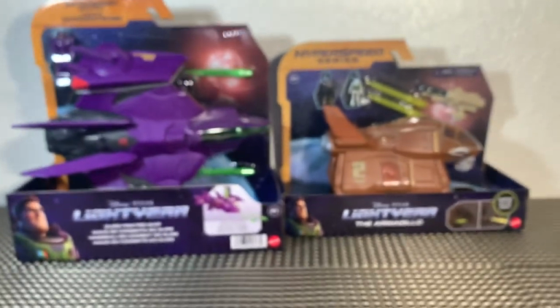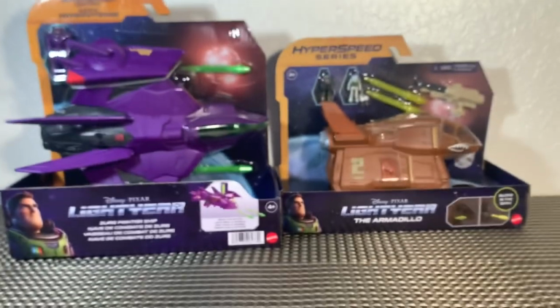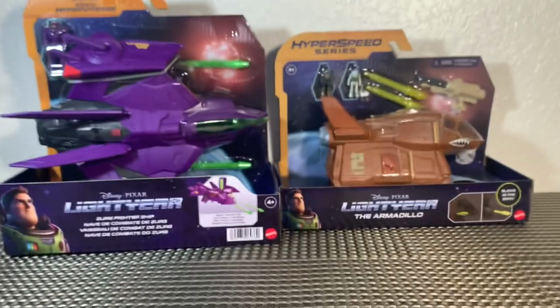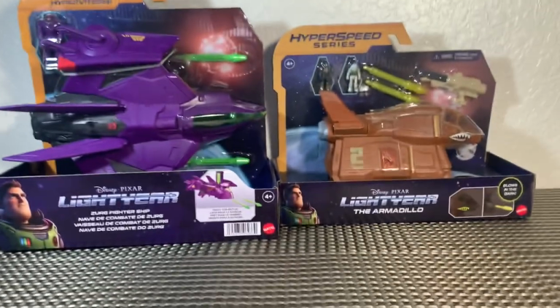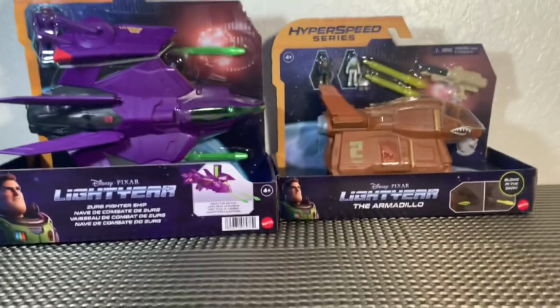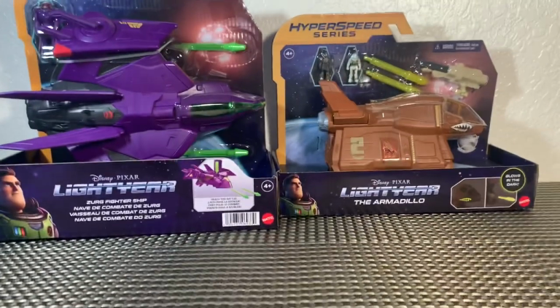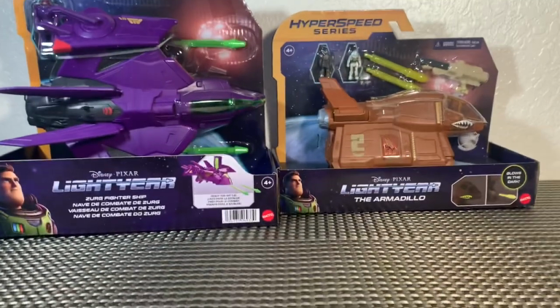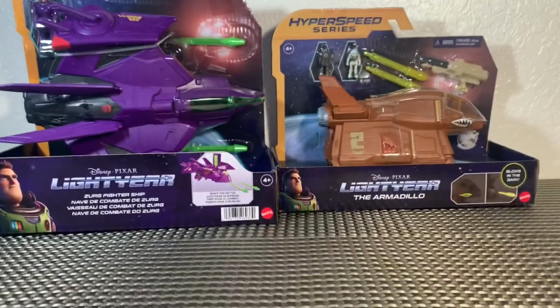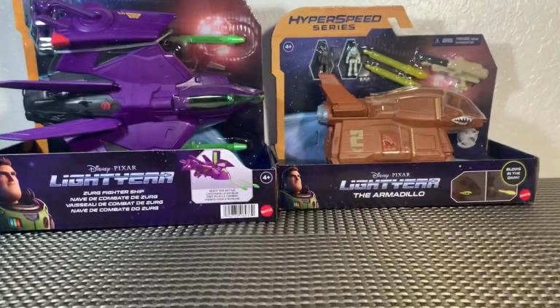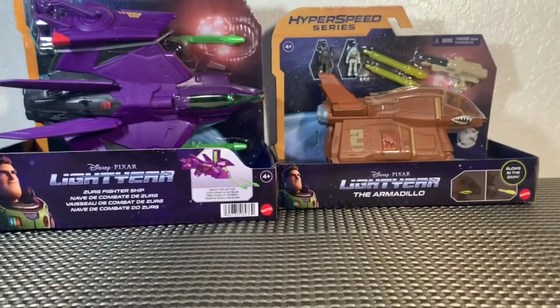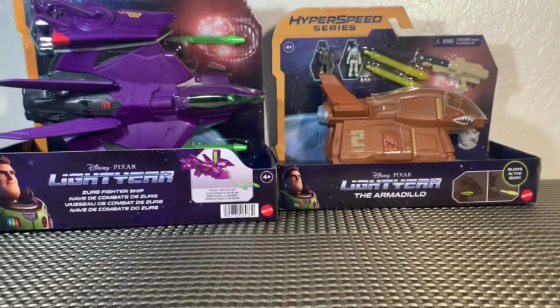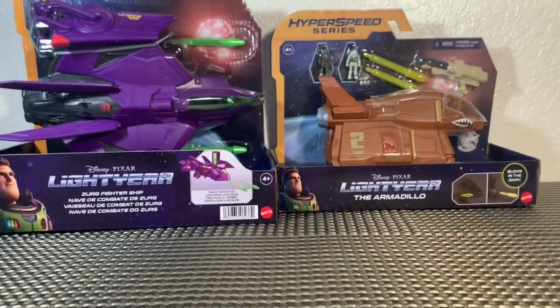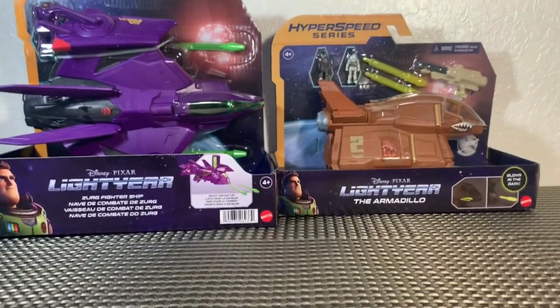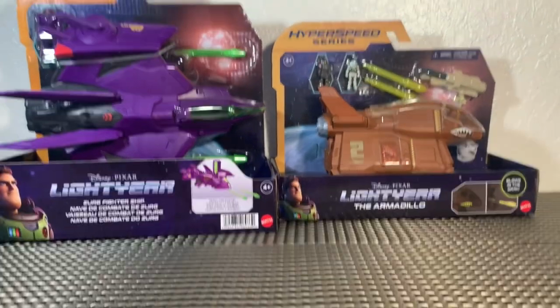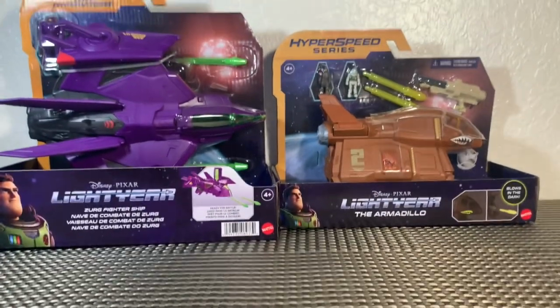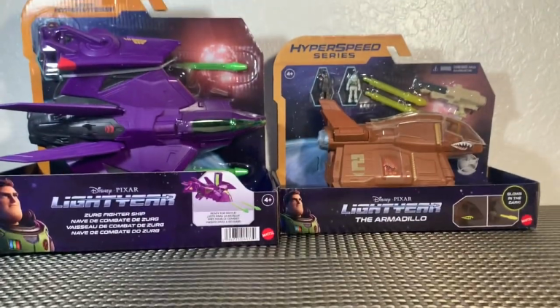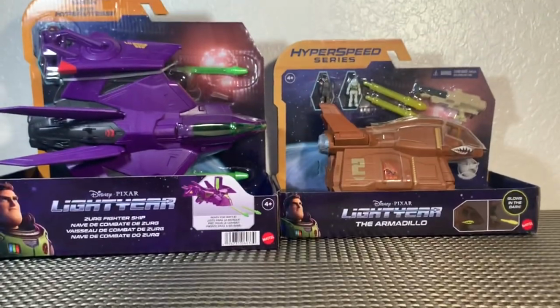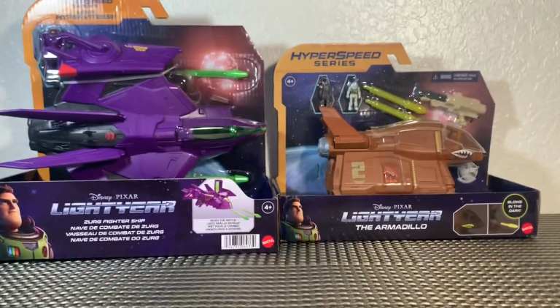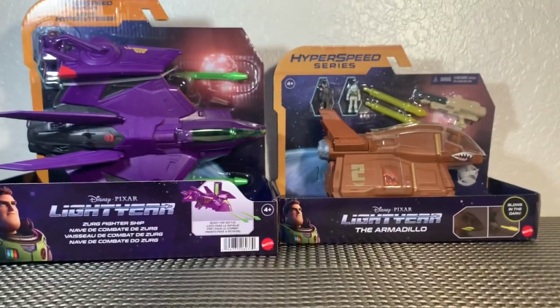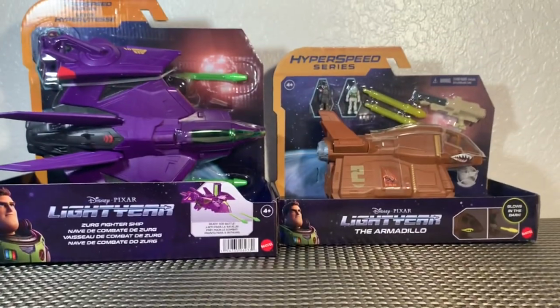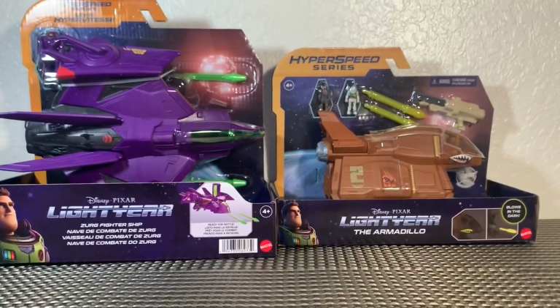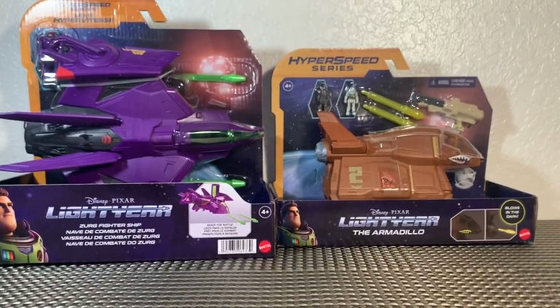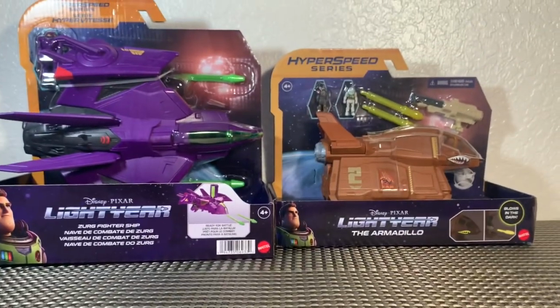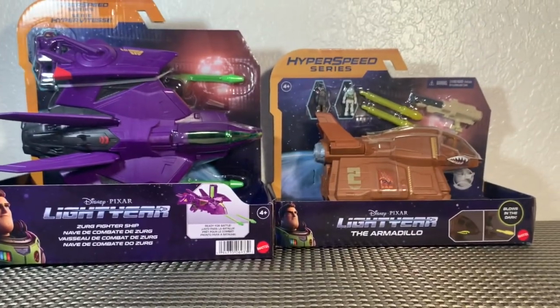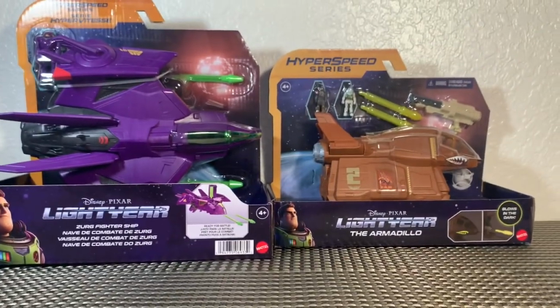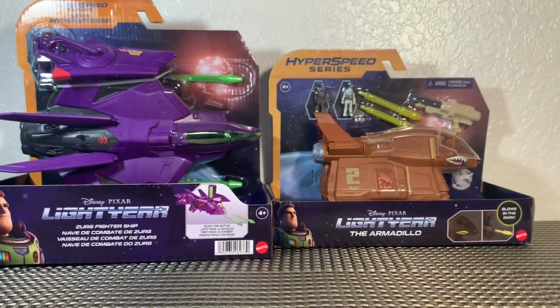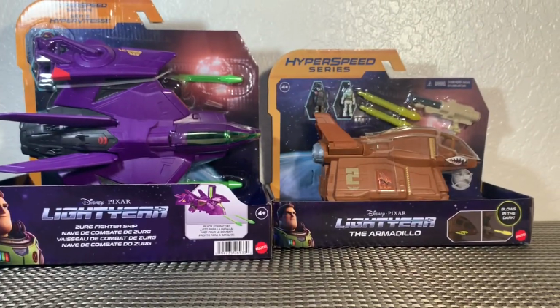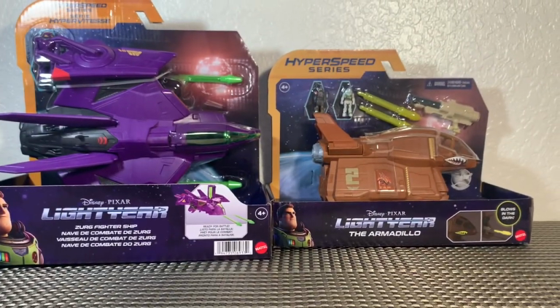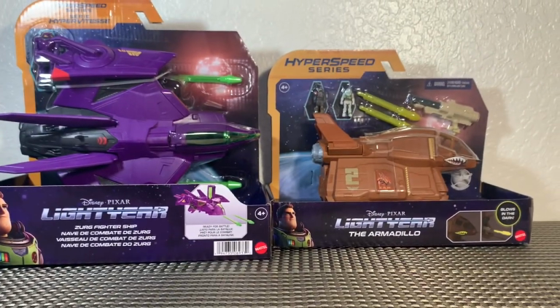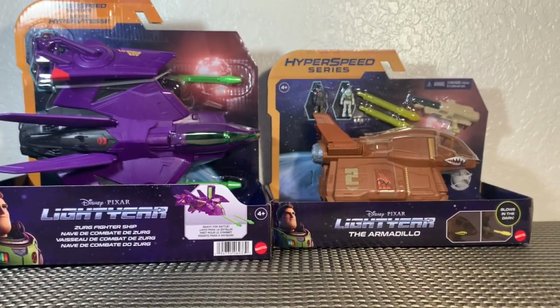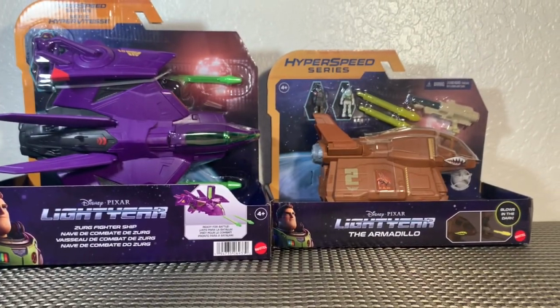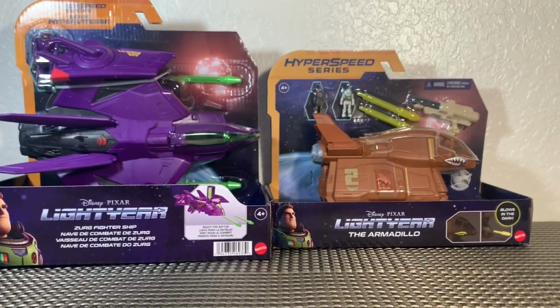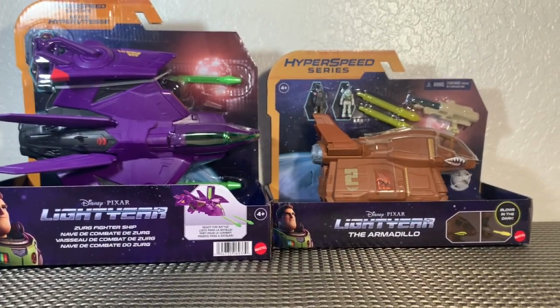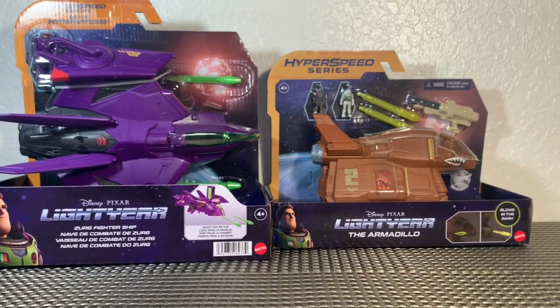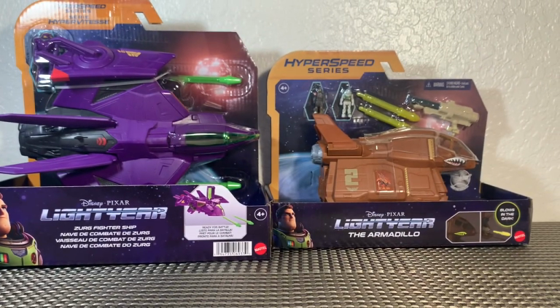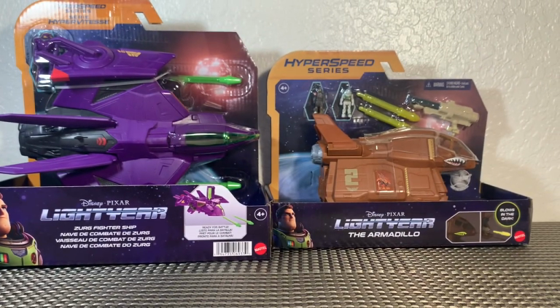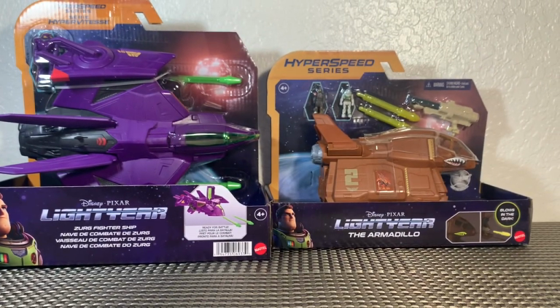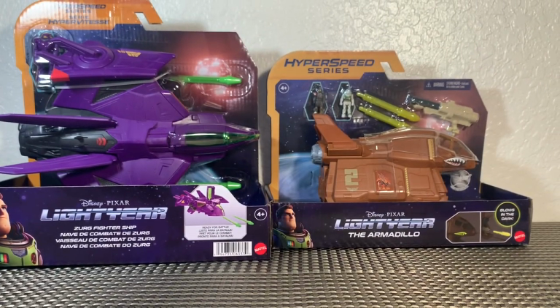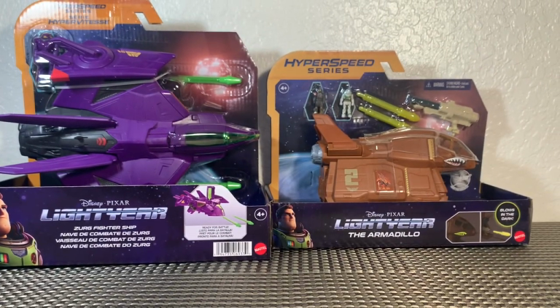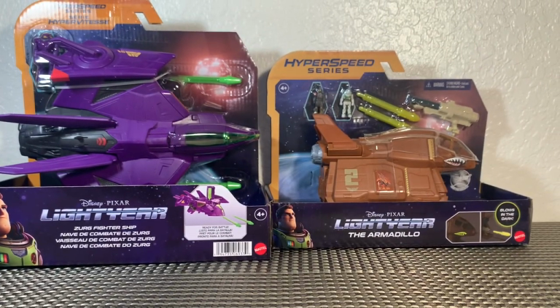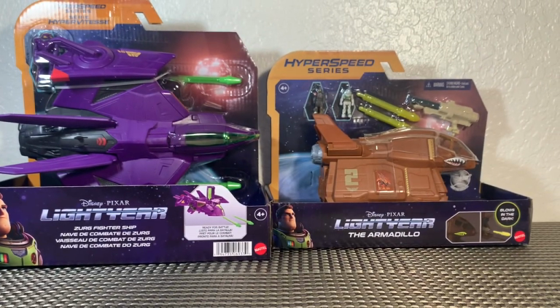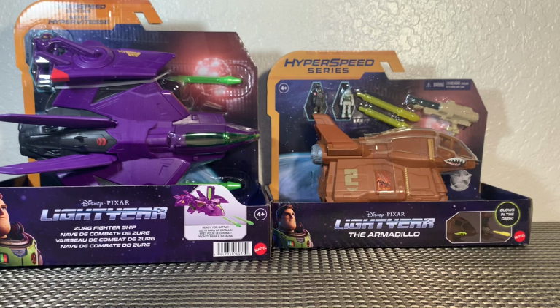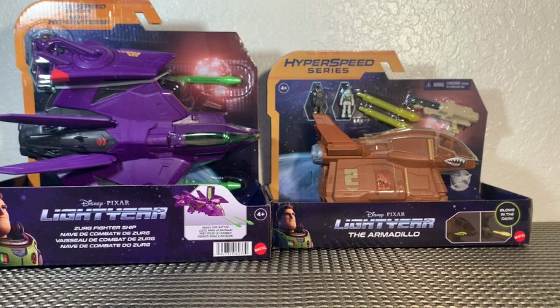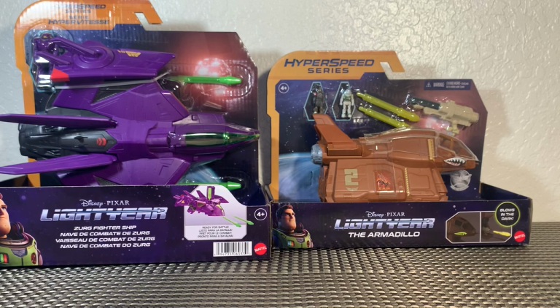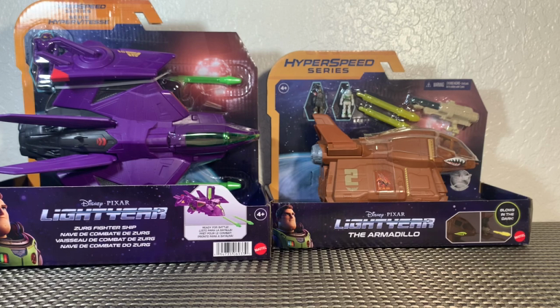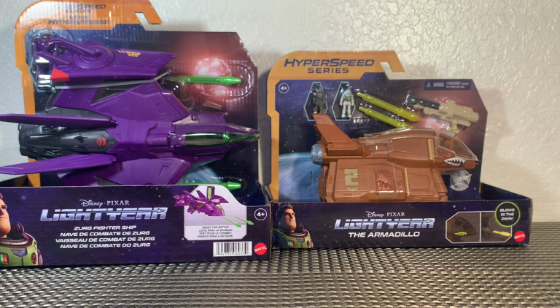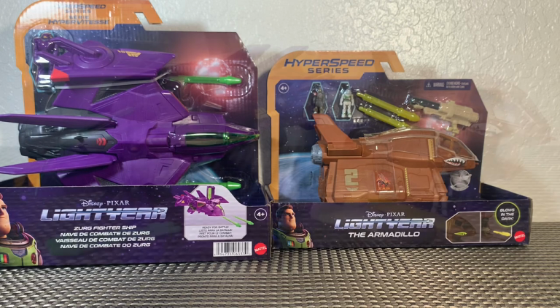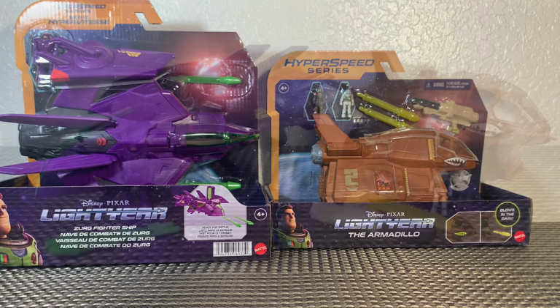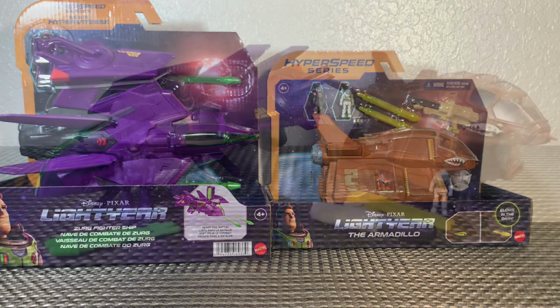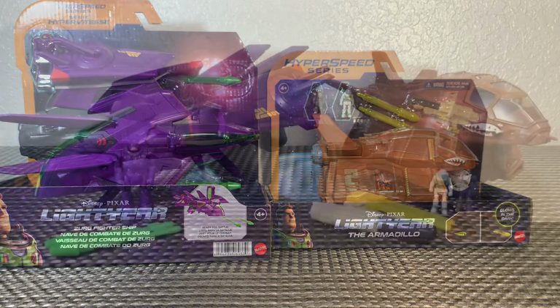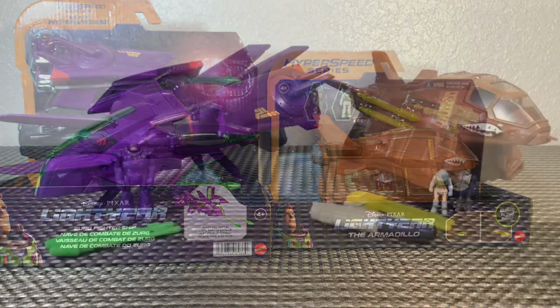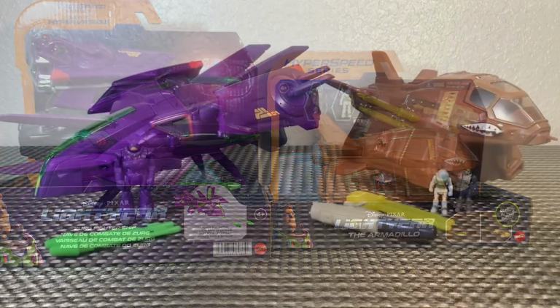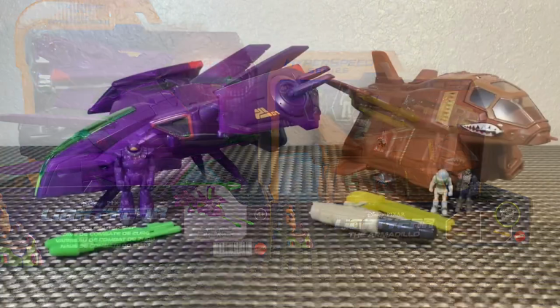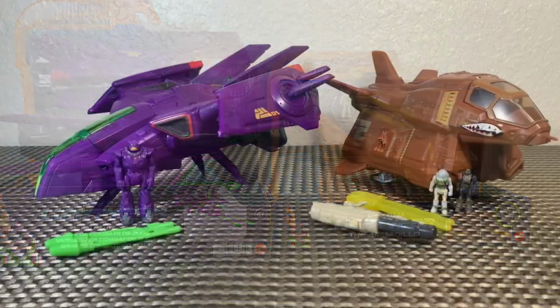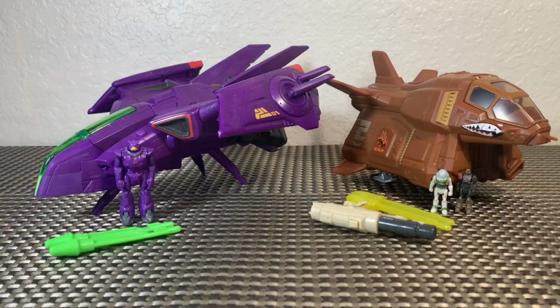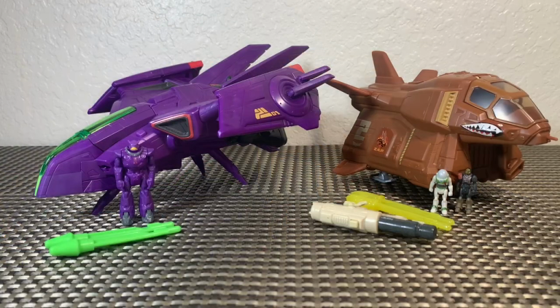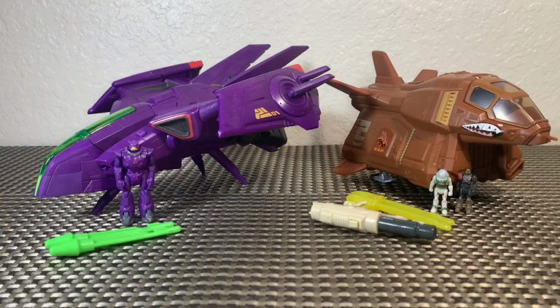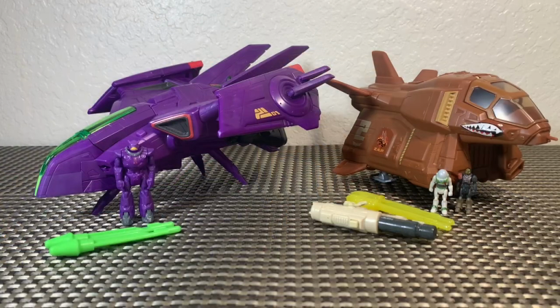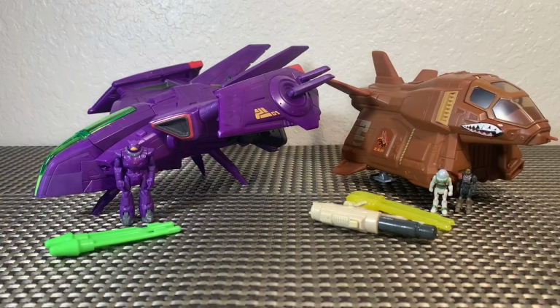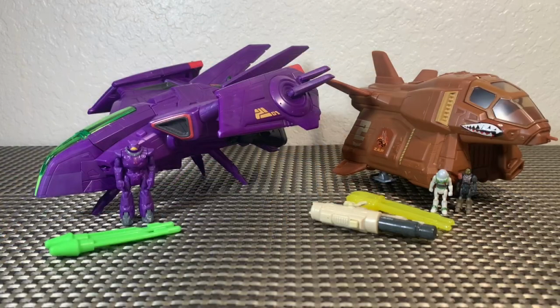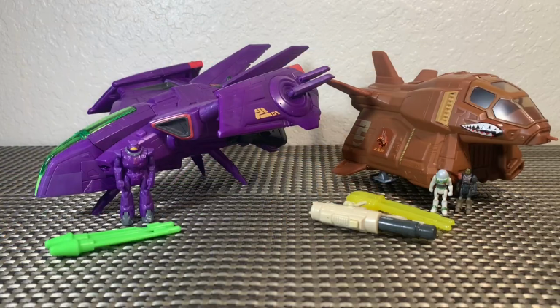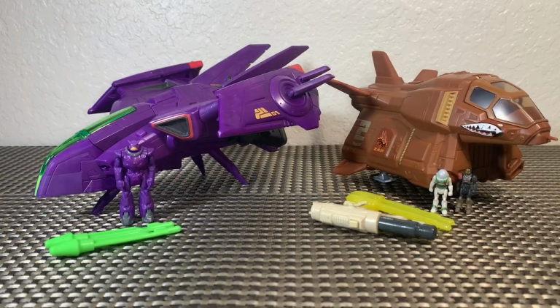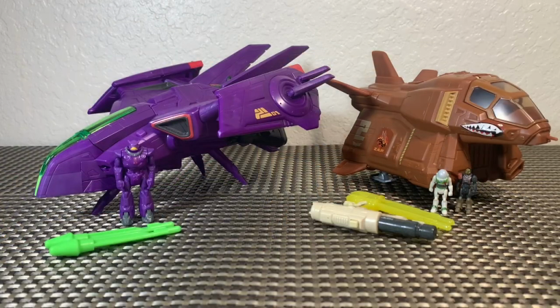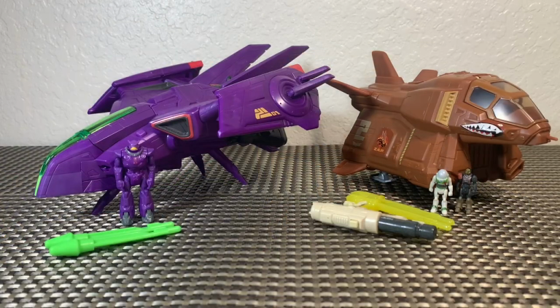I got both of mine at Target — the Zerg ship was about 20 bucks and the Armadillo was 25. We're going to get these out of the packaging and take a closer look, so stay tuned.